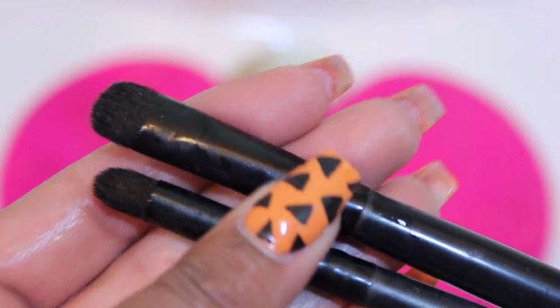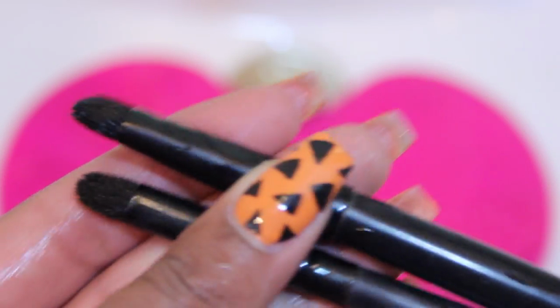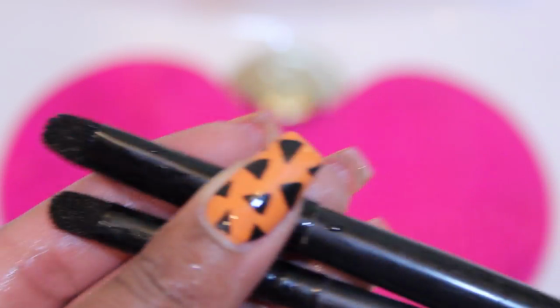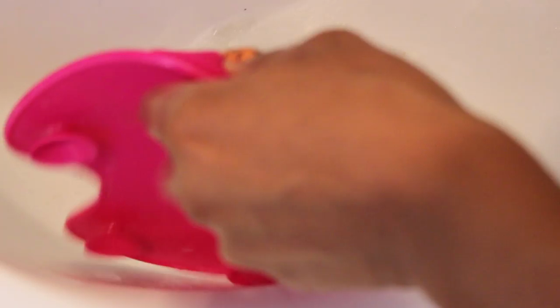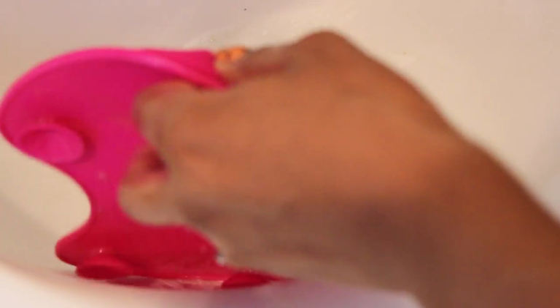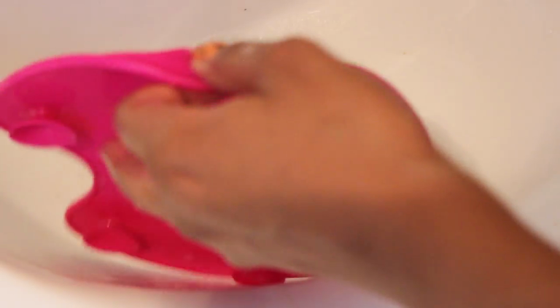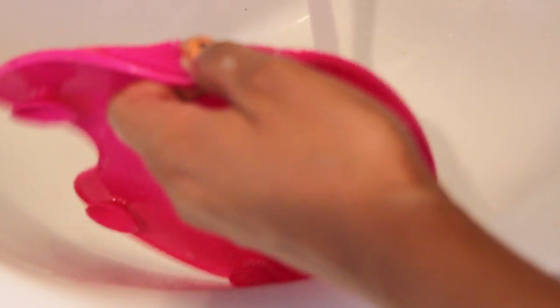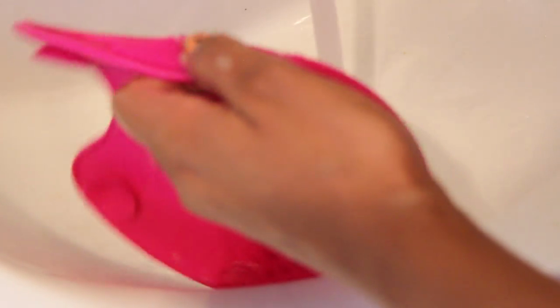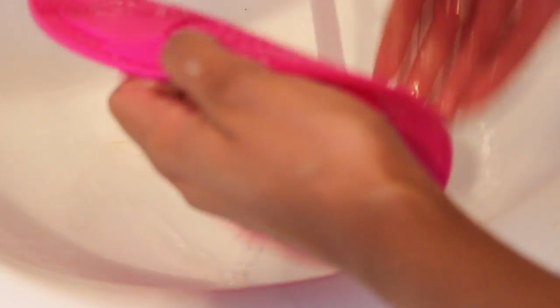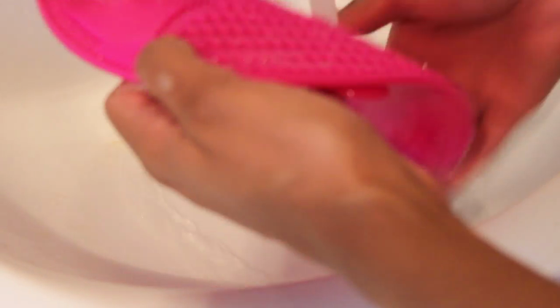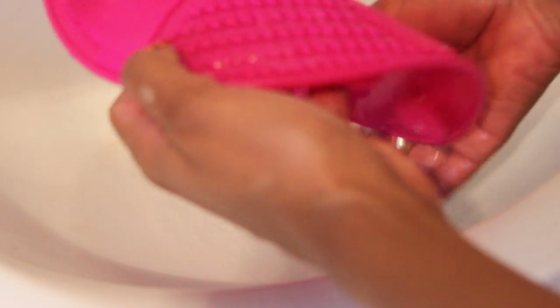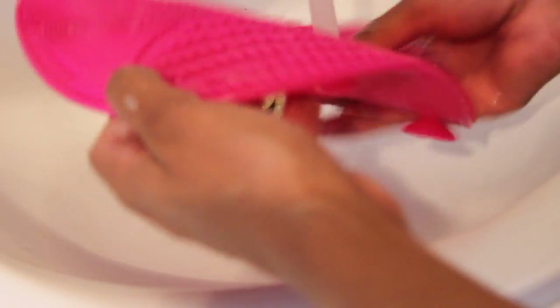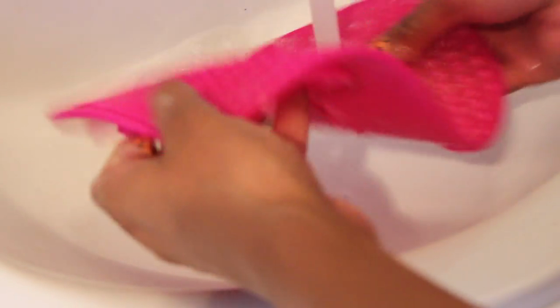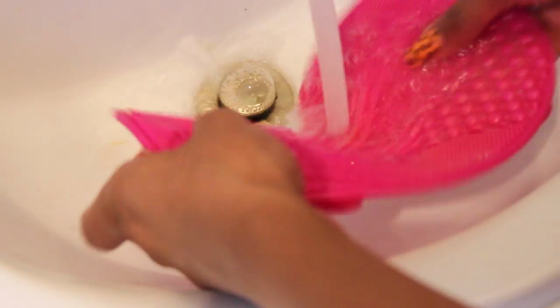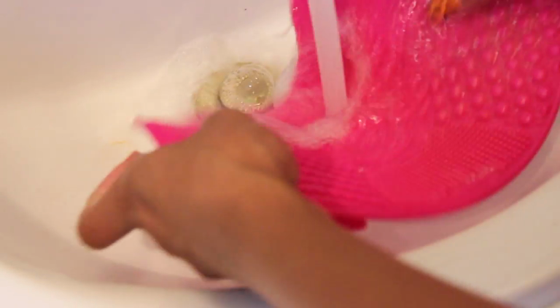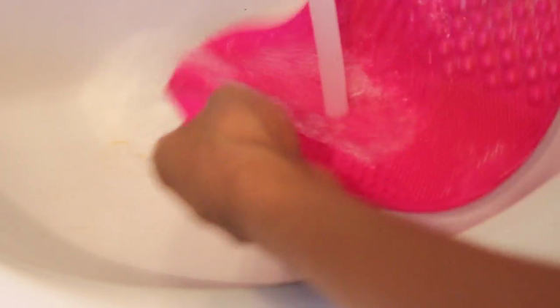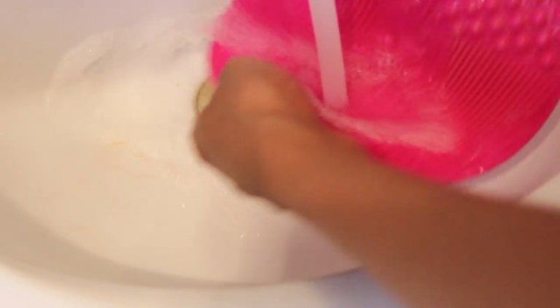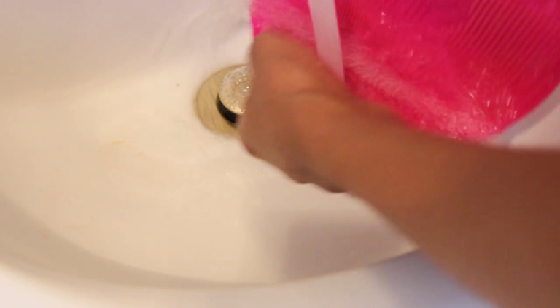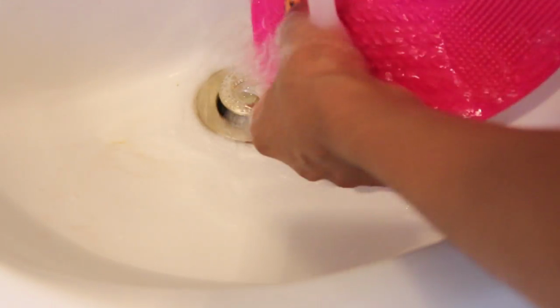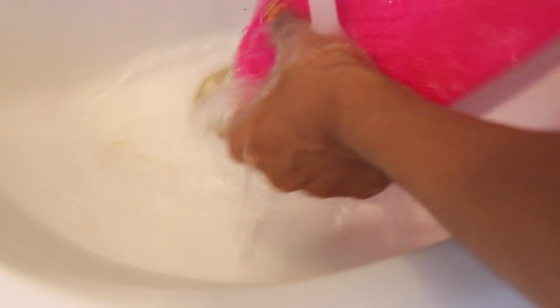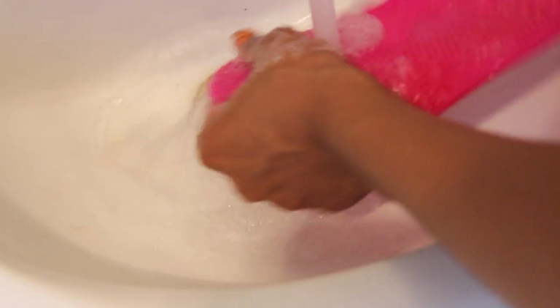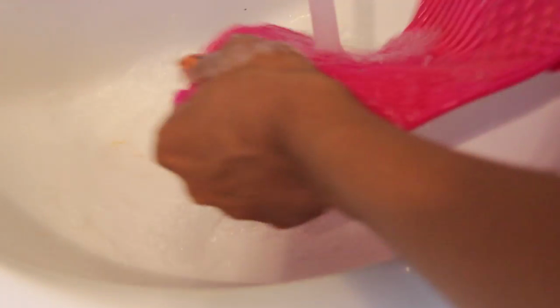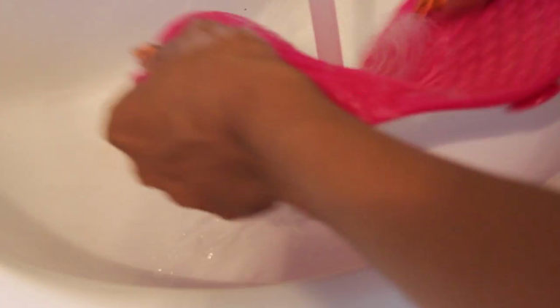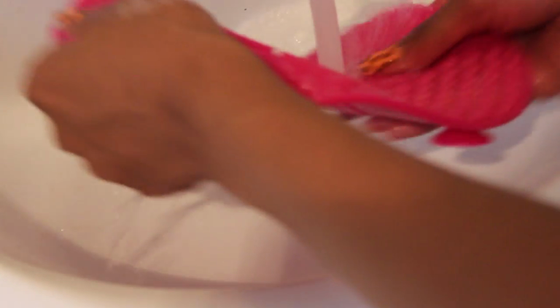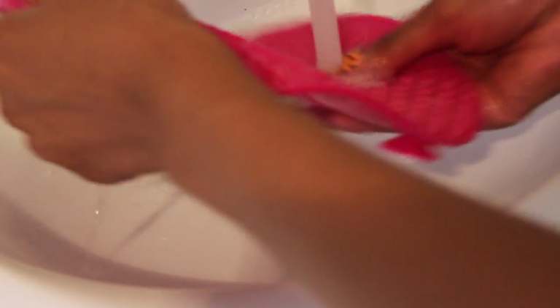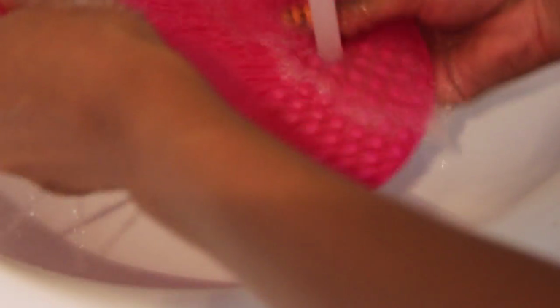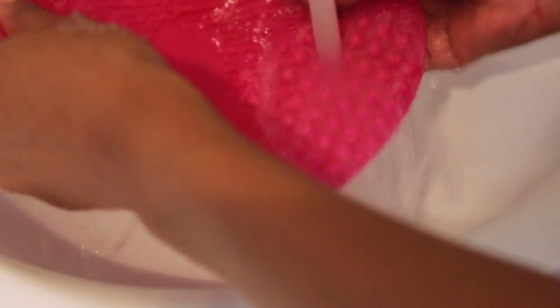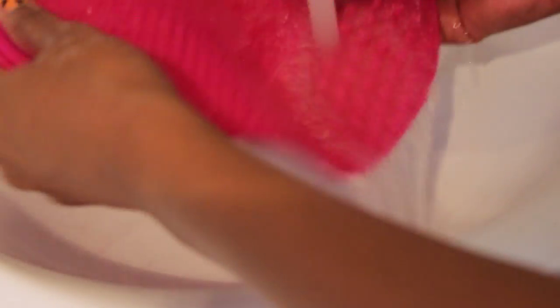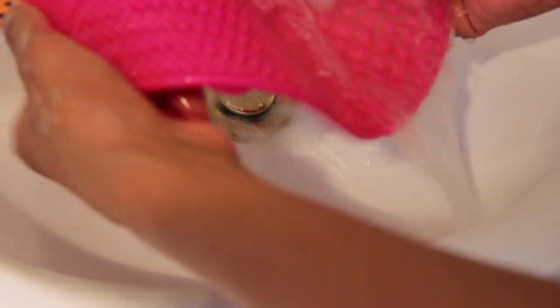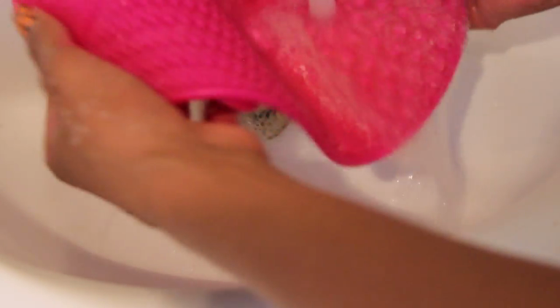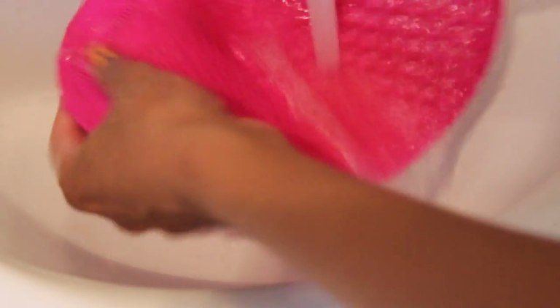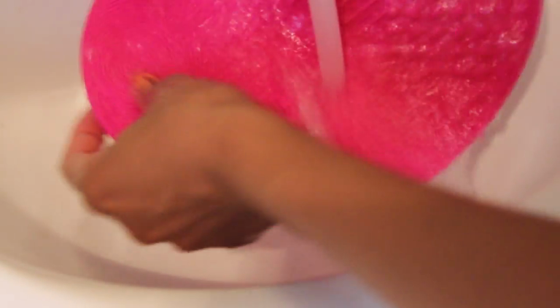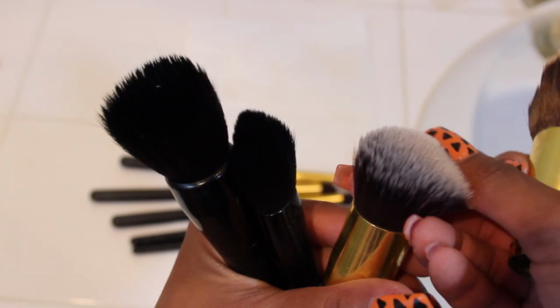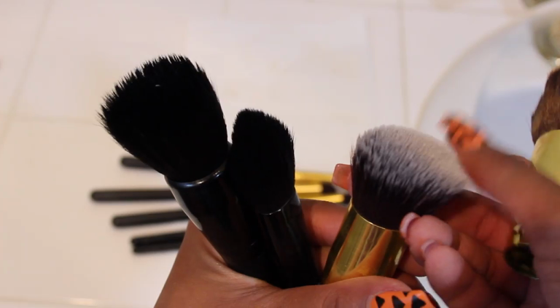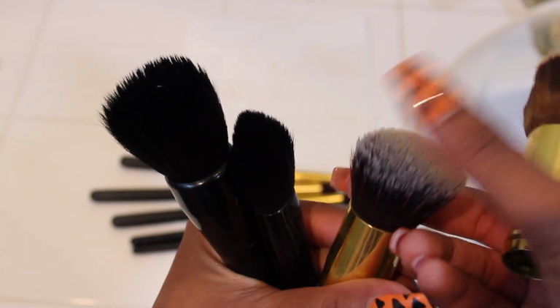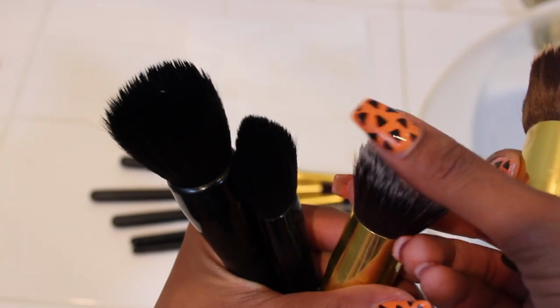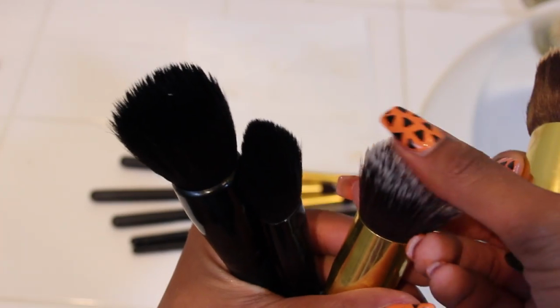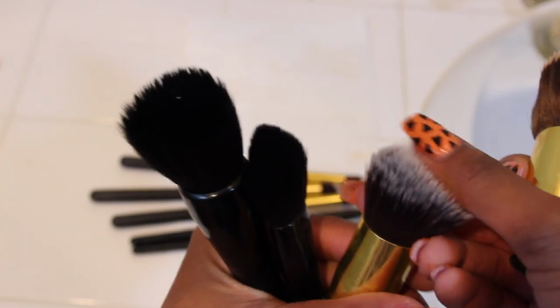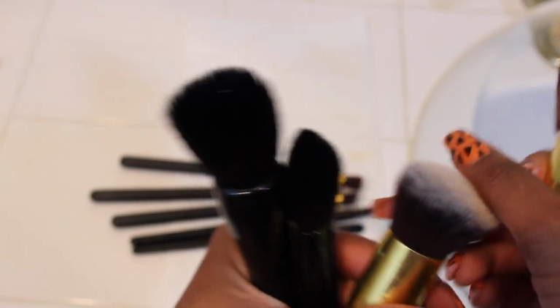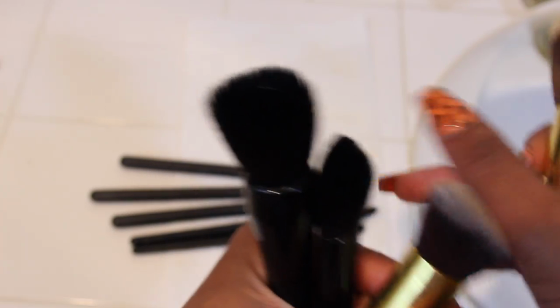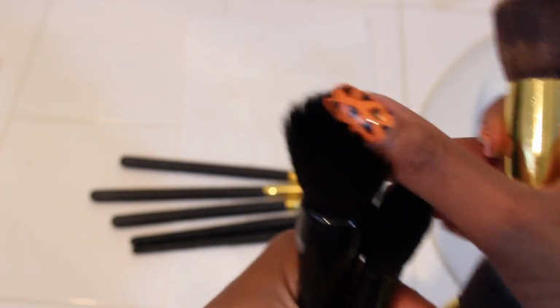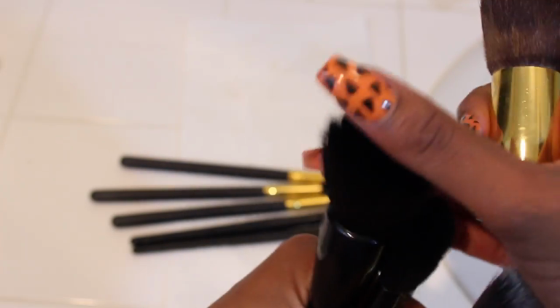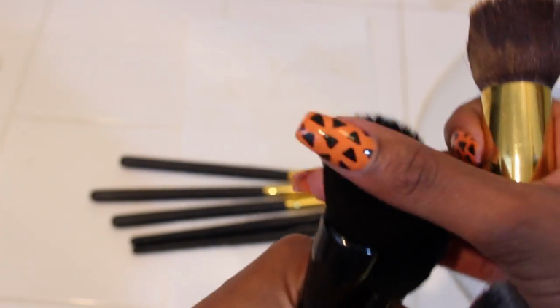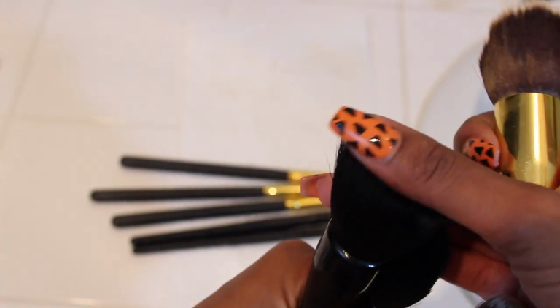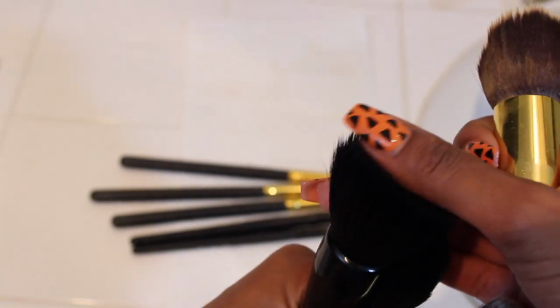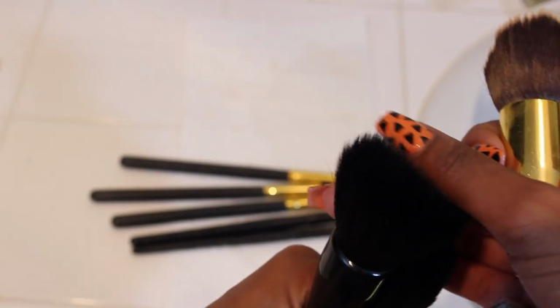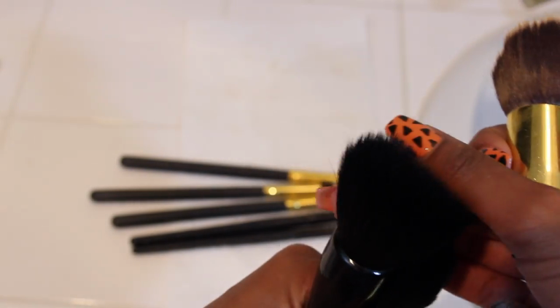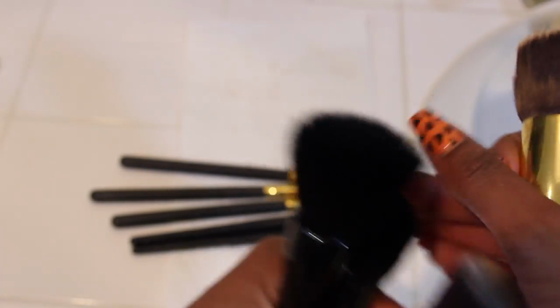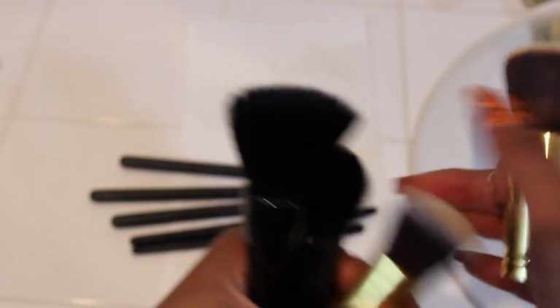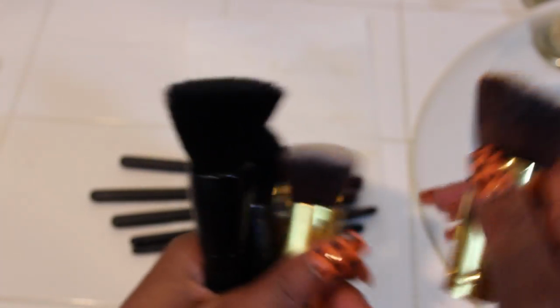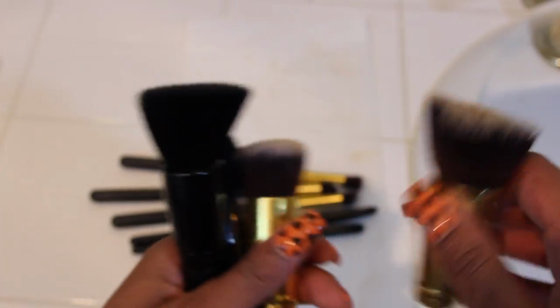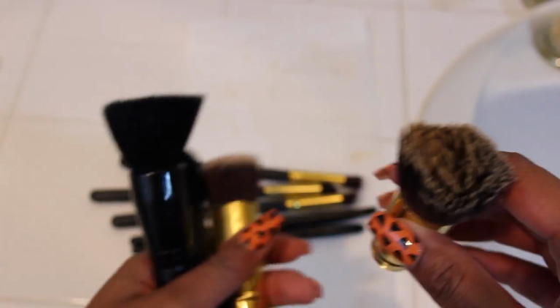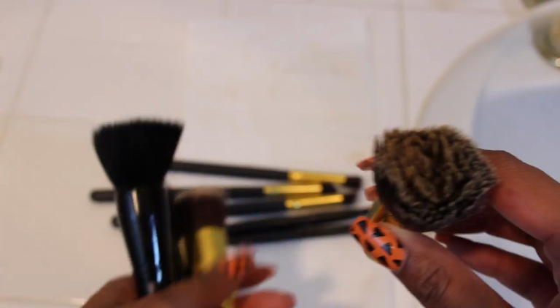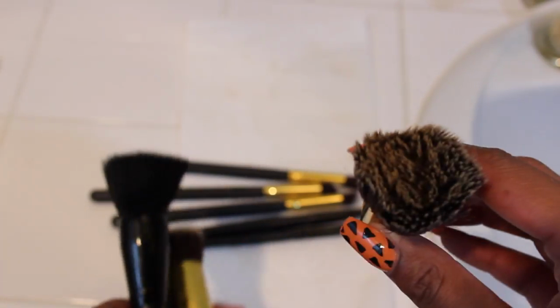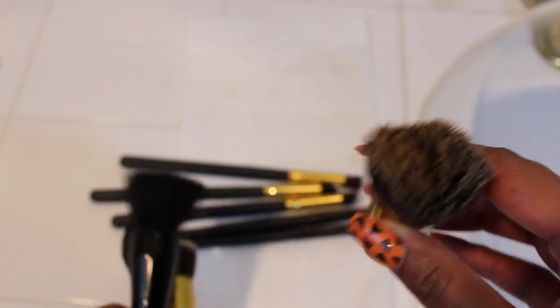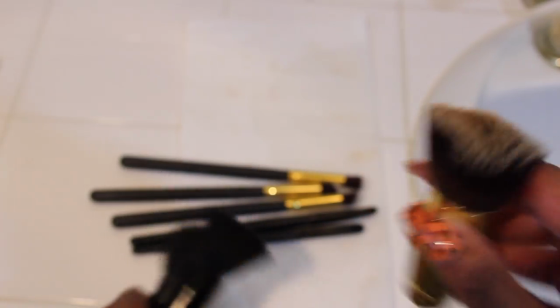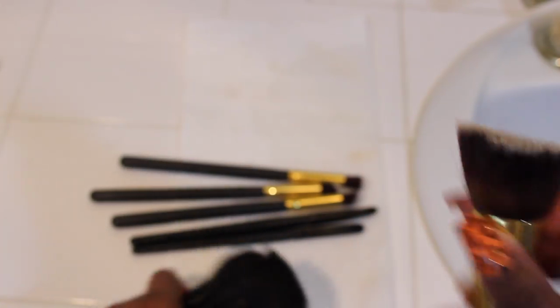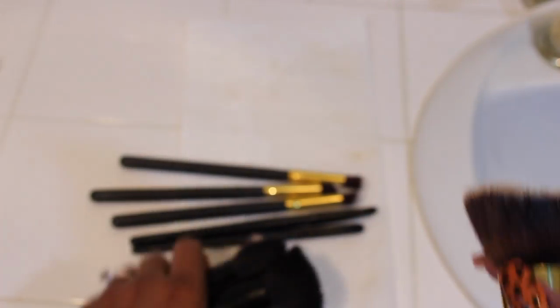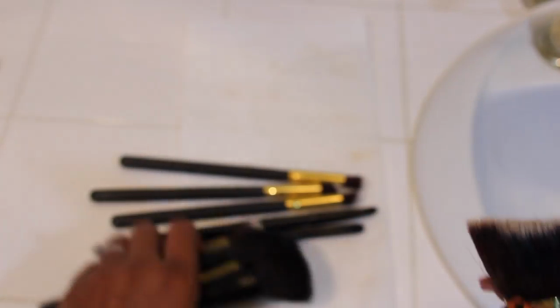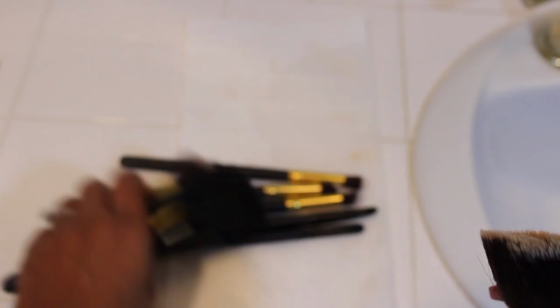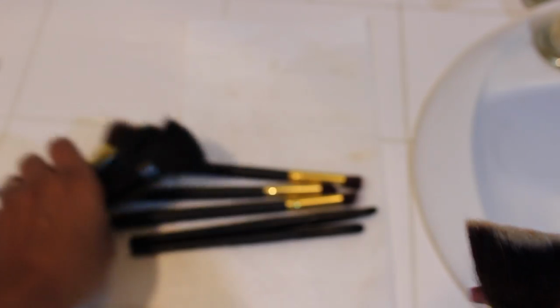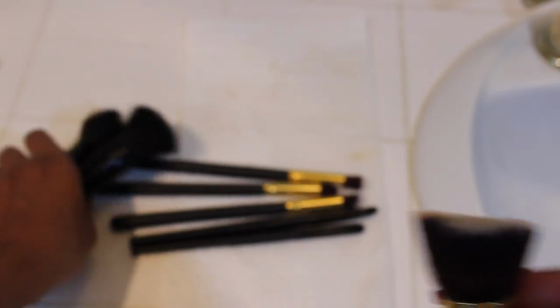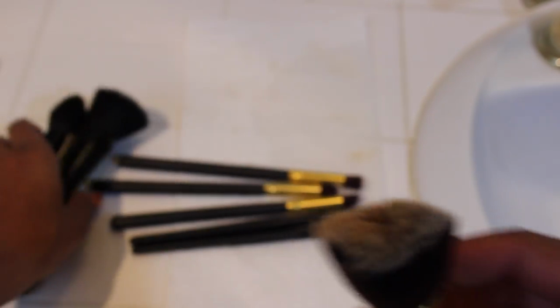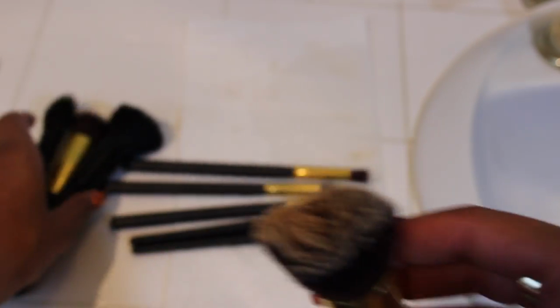Now it's just time to wash off our mat. Now that all of our brushes are beautiful again, you can lay them down on a towel to dry.